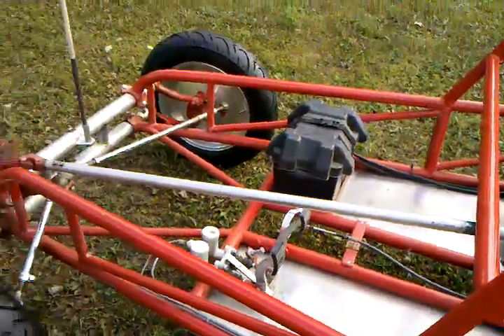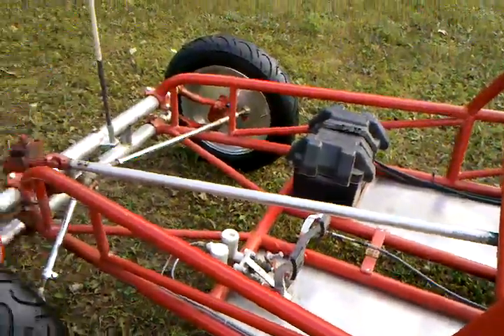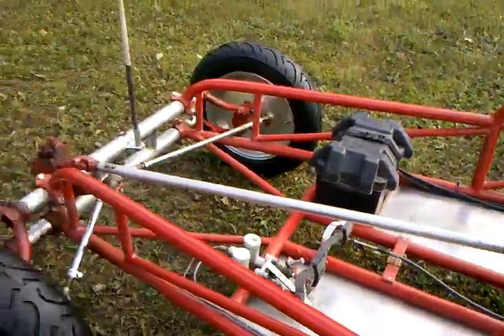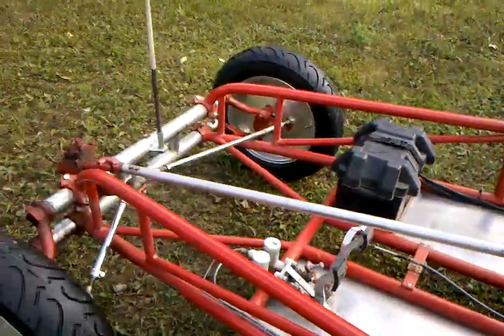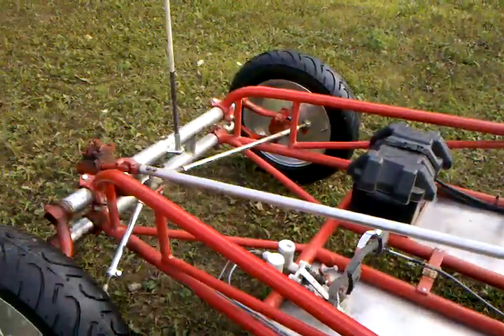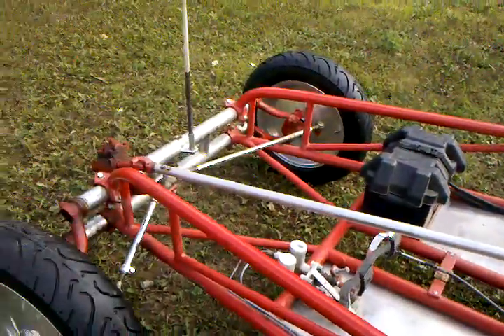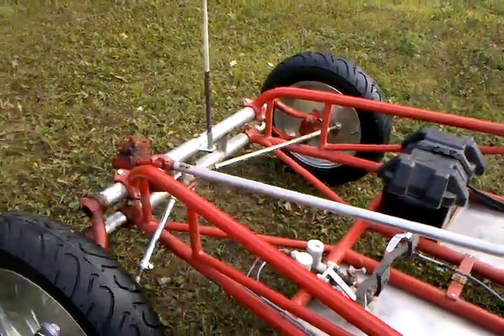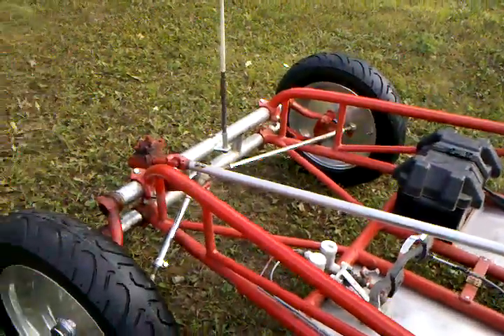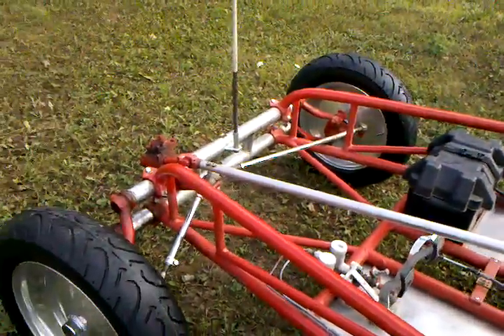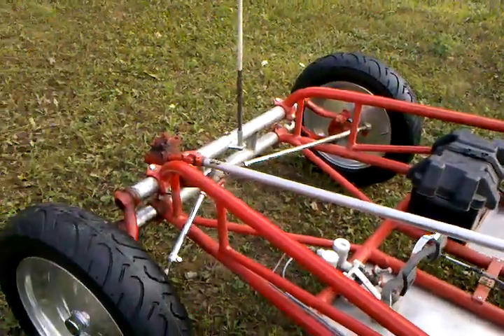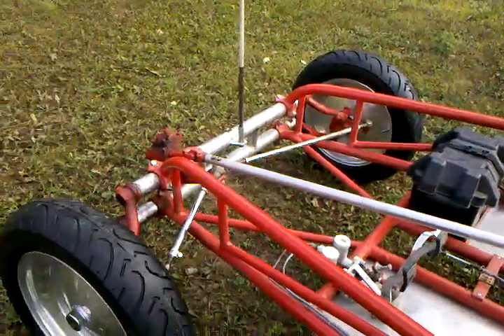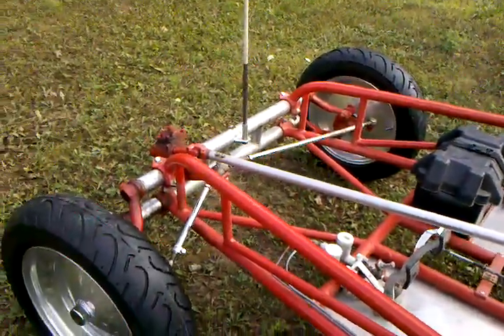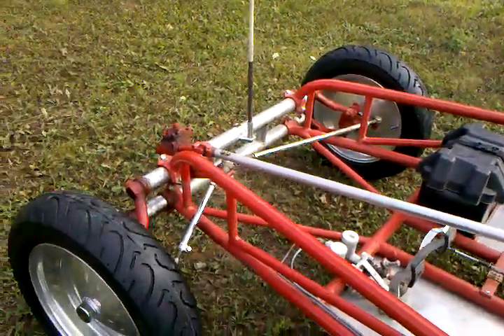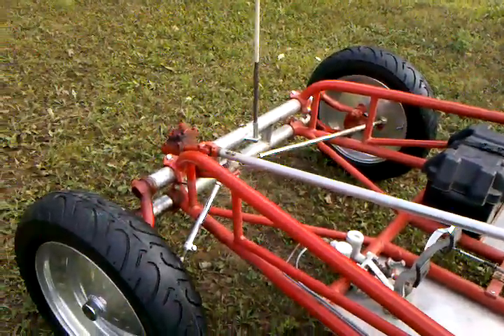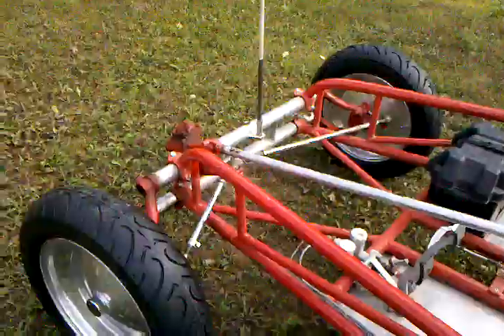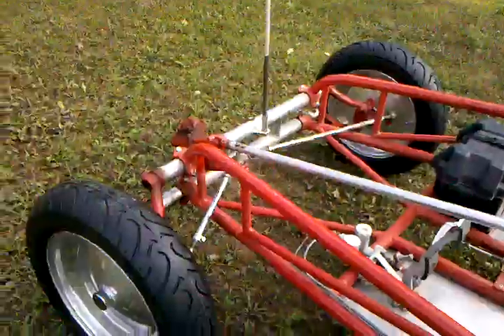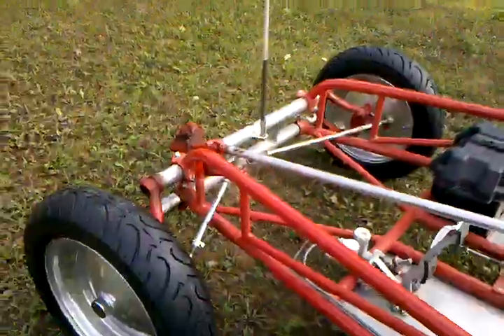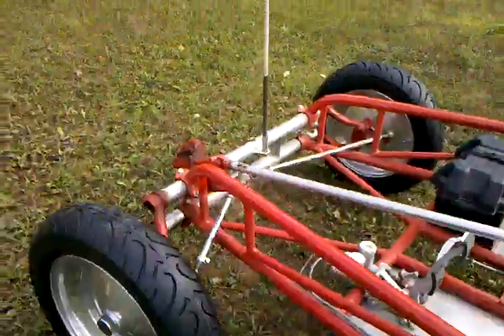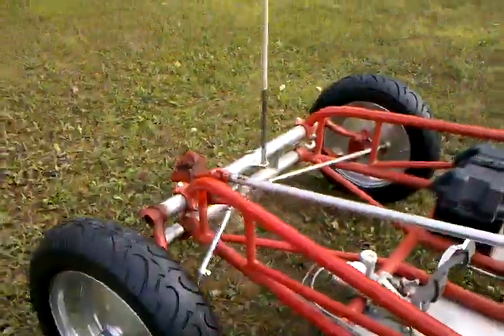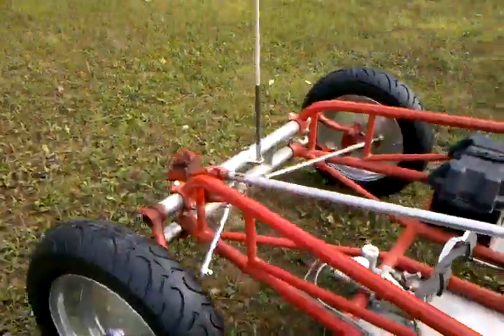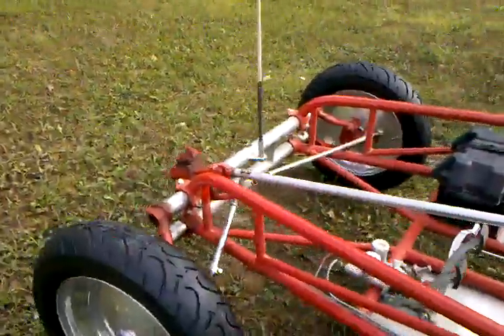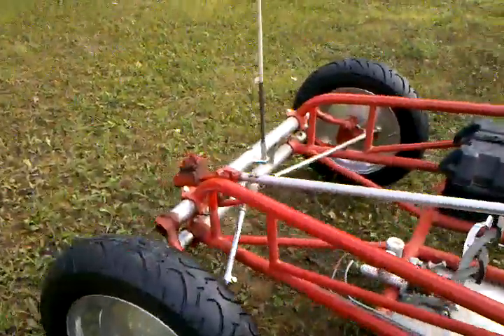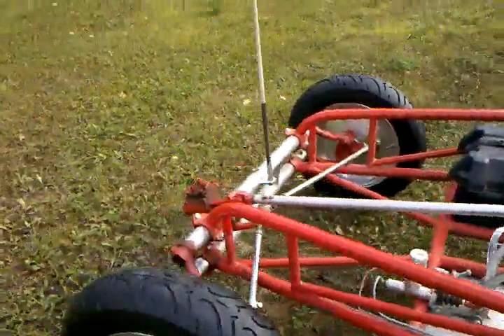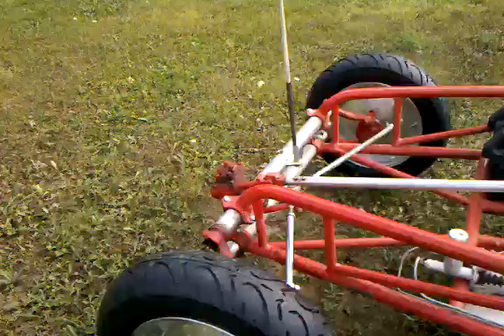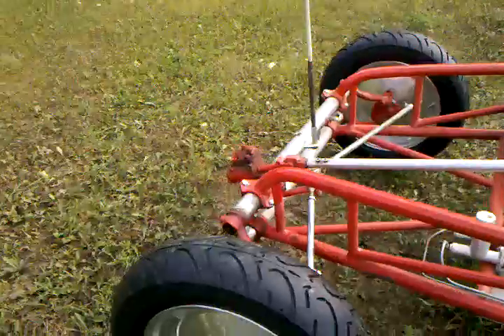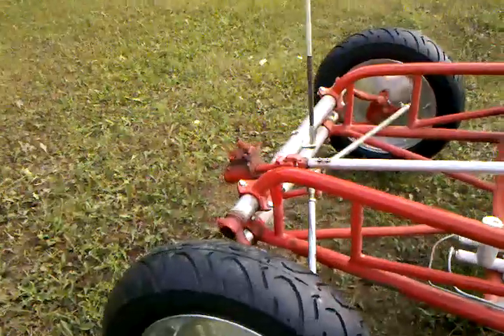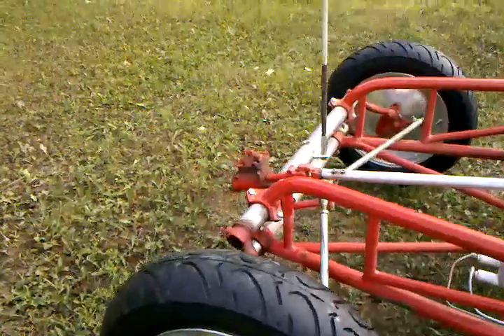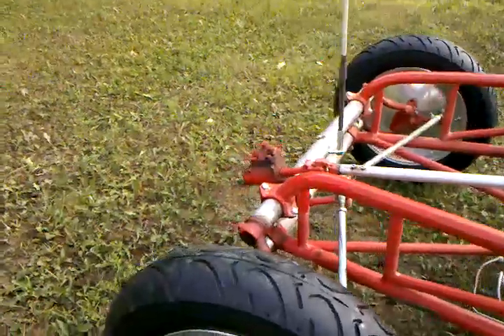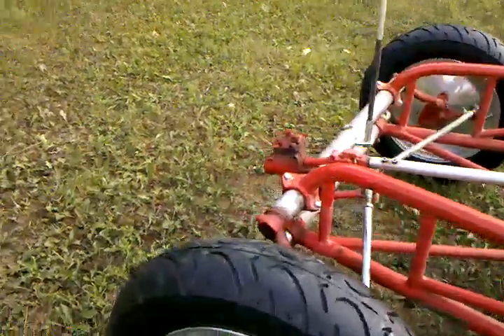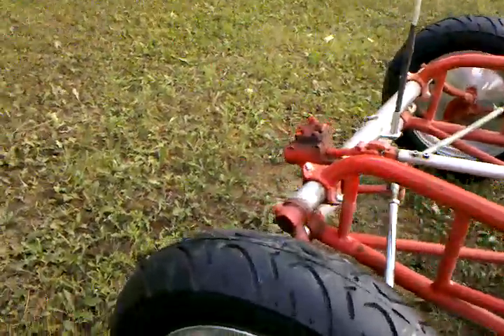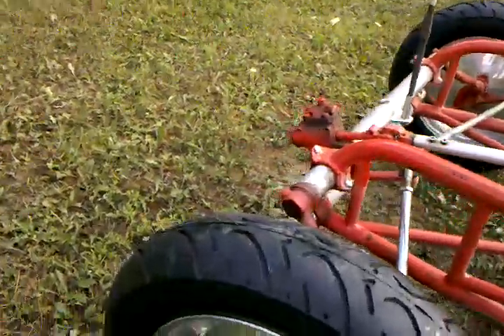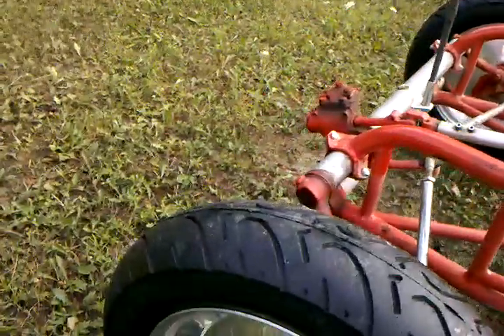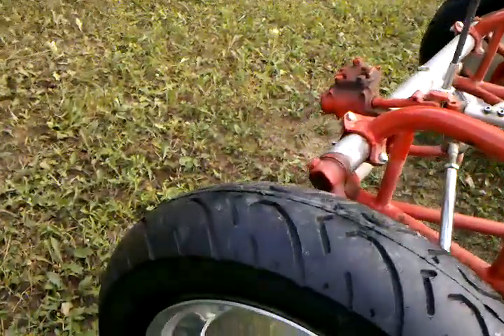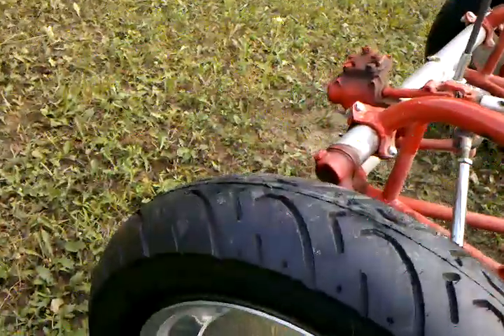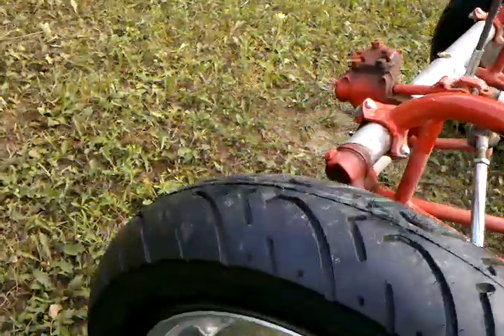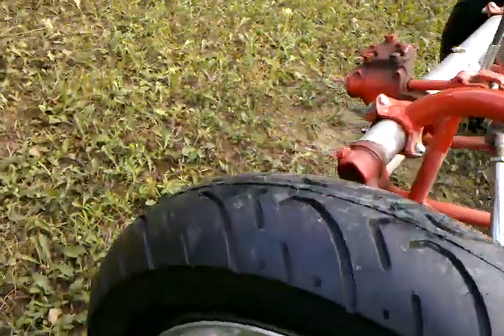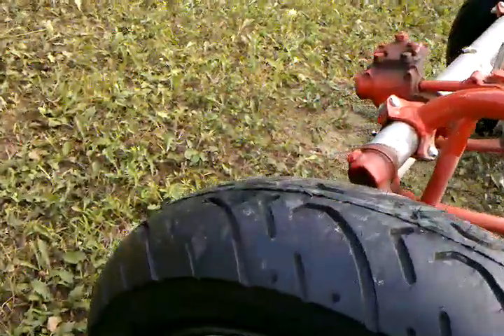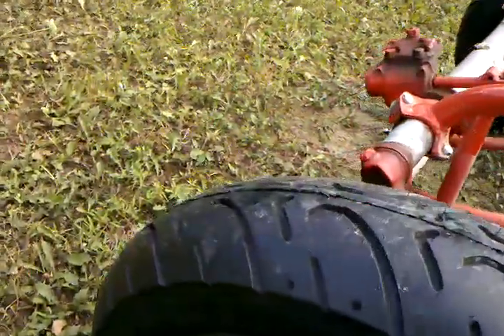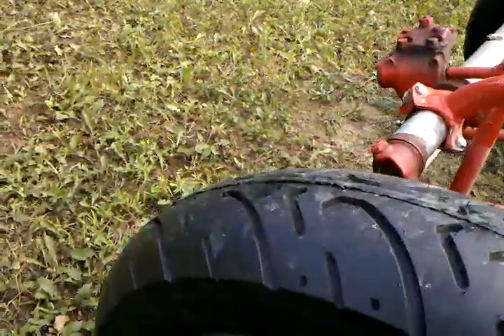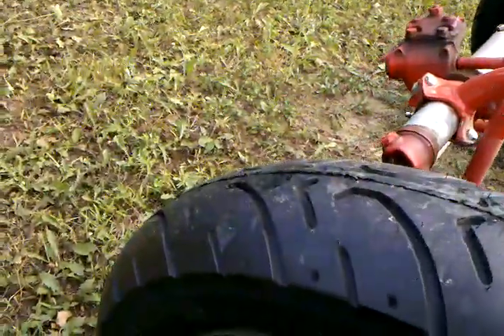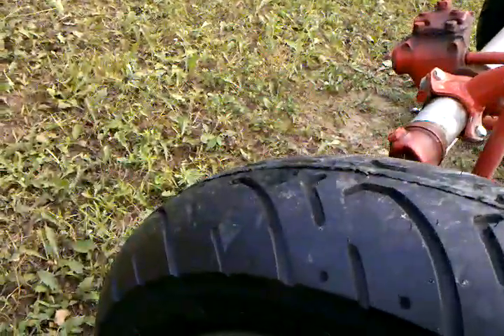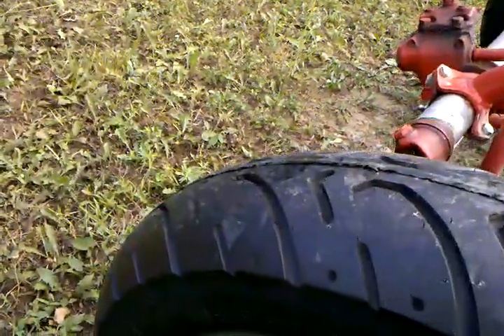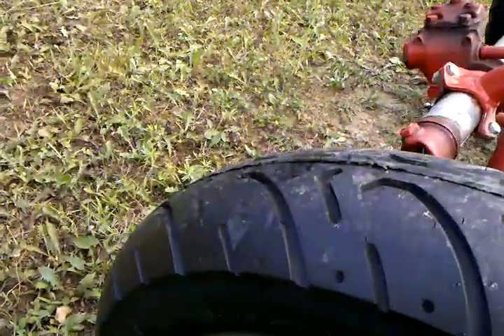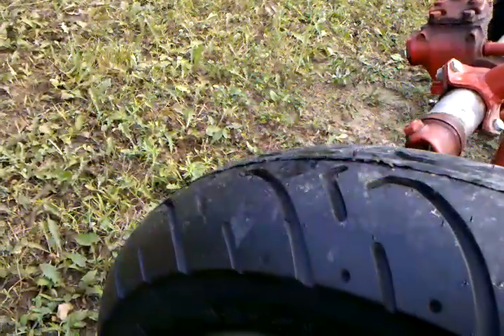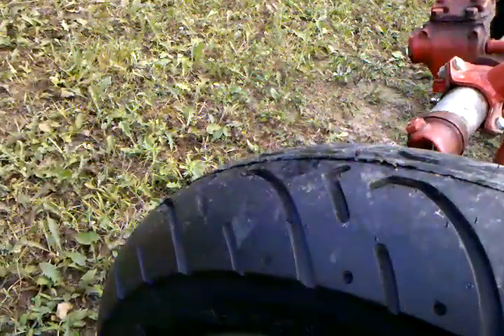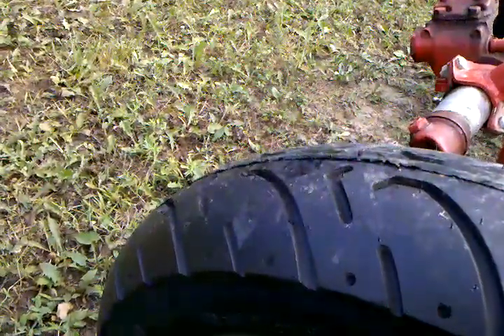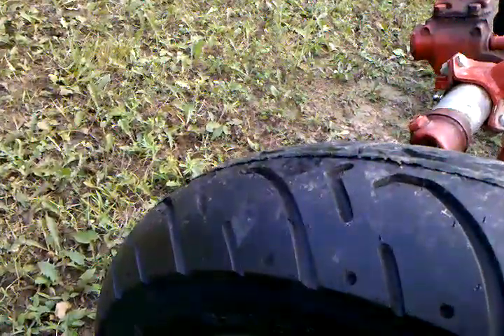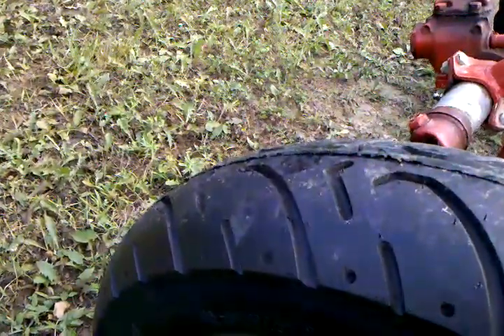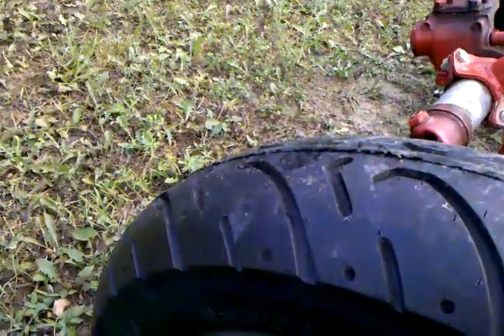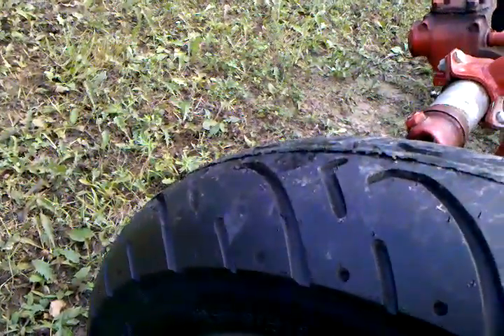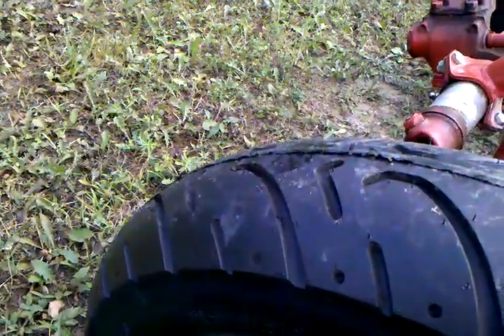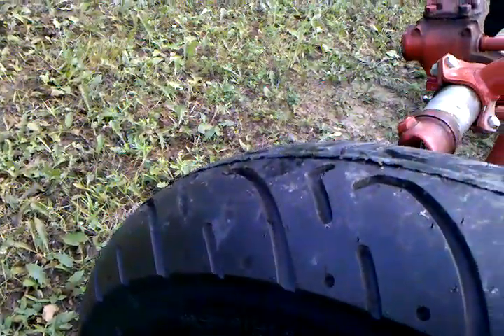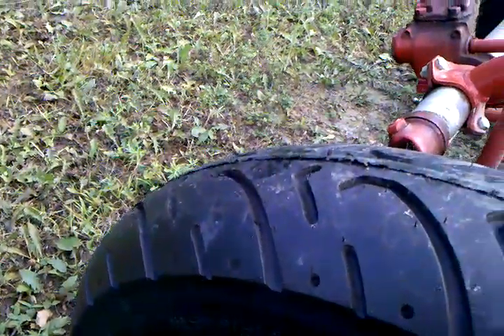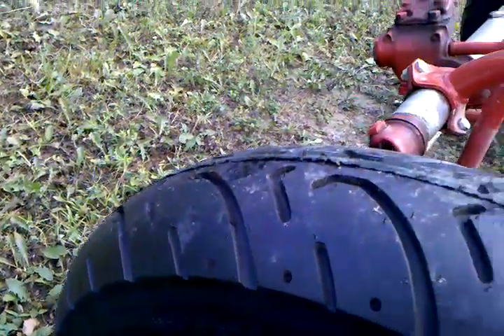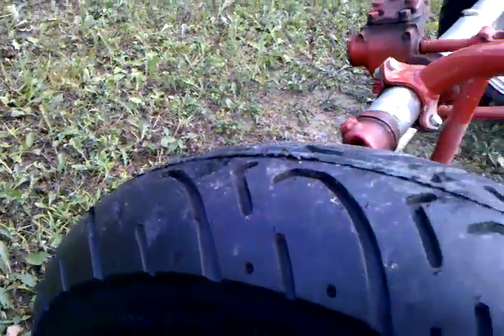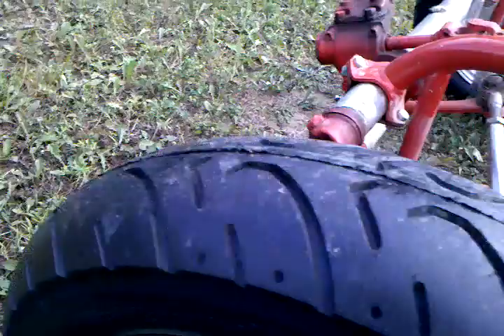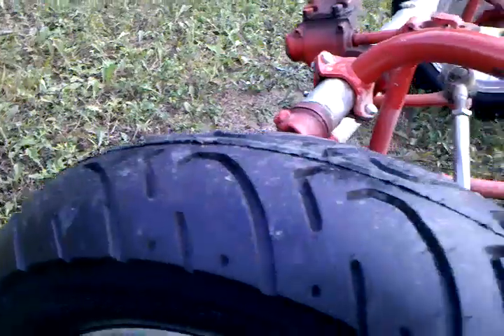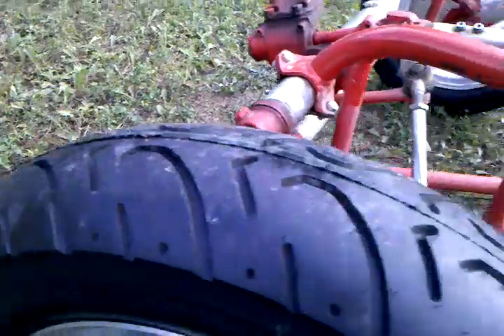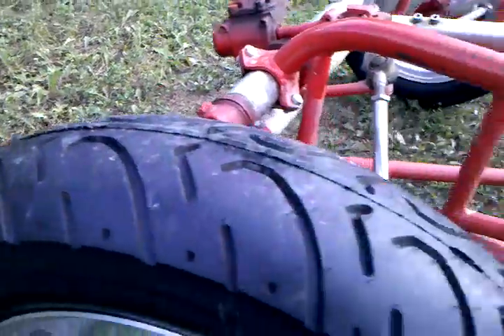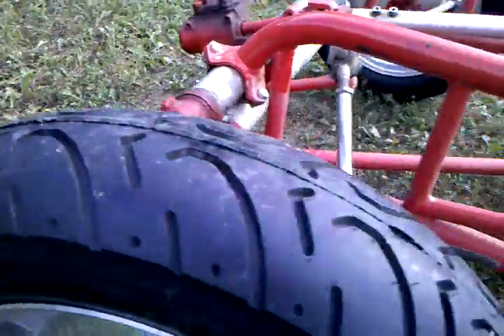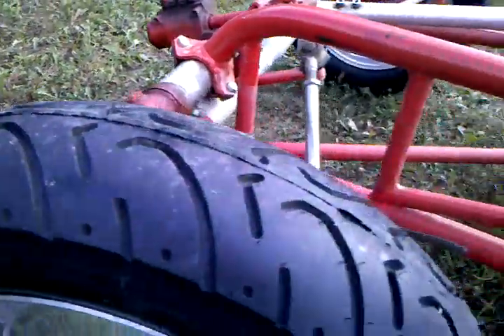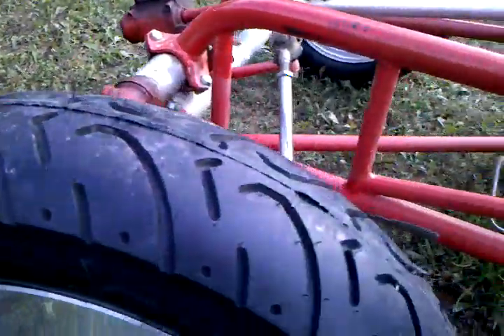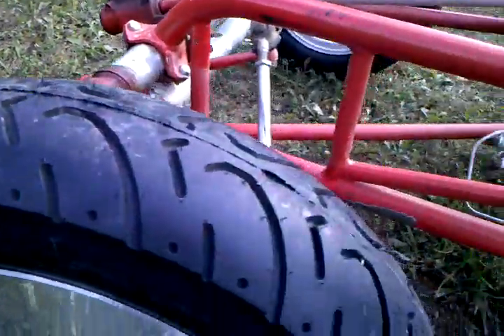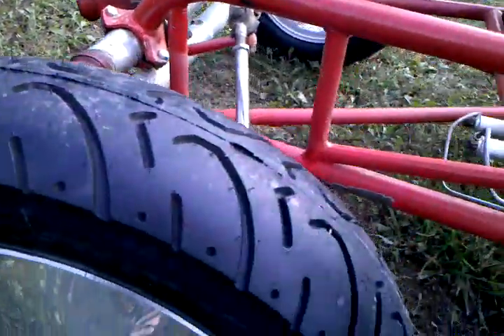CNC pedals. Look at these front tires — still got the little nubbies on them. They're that new.